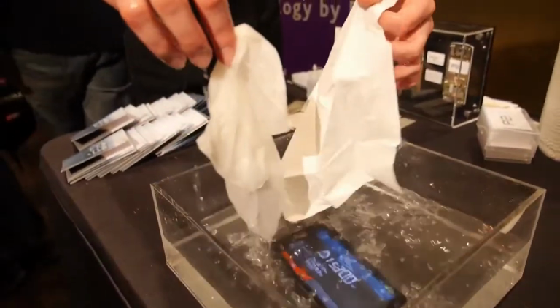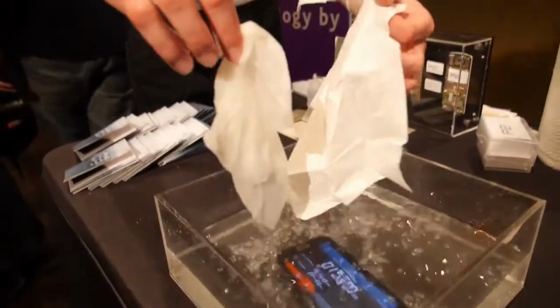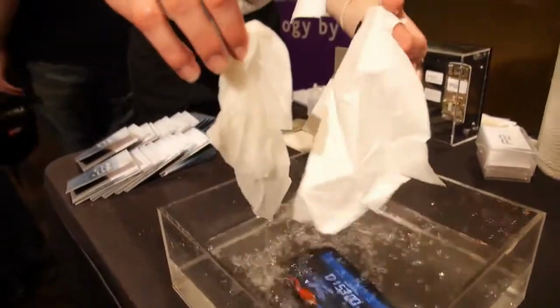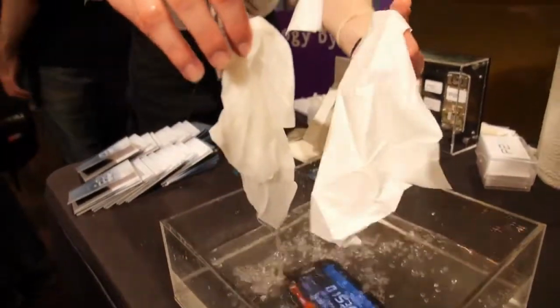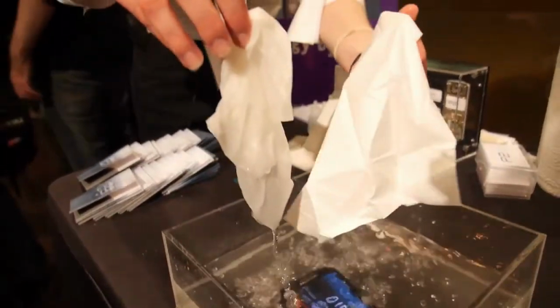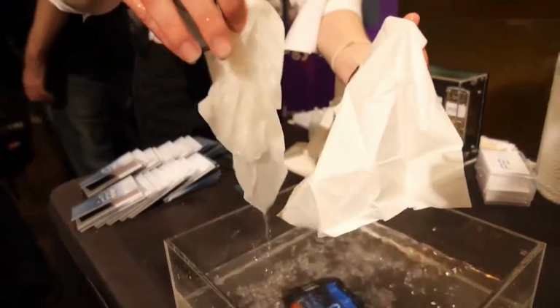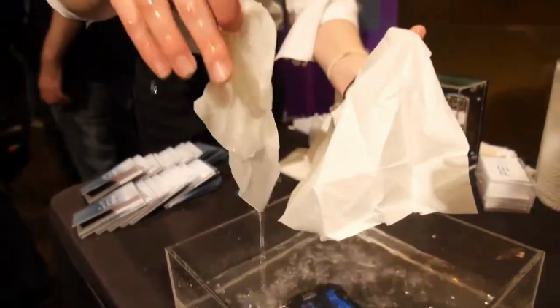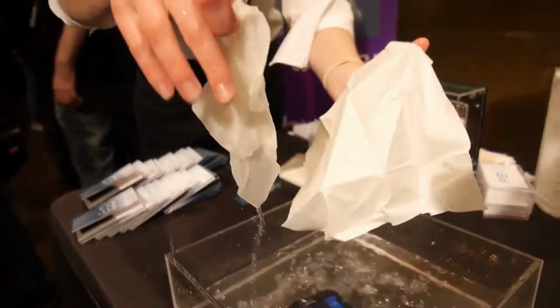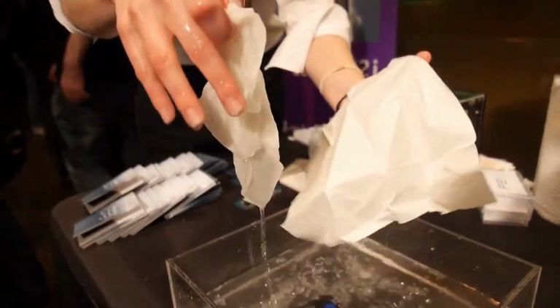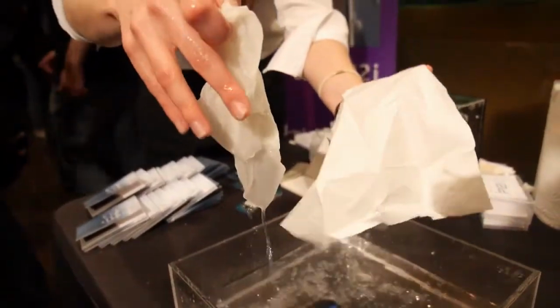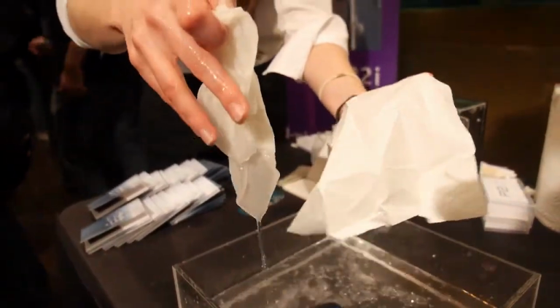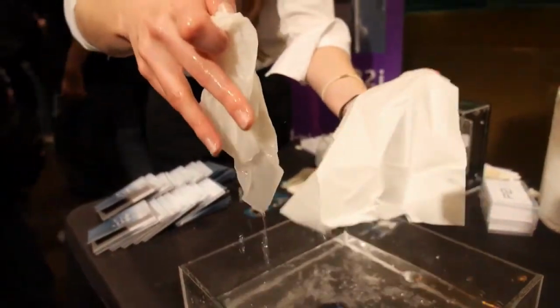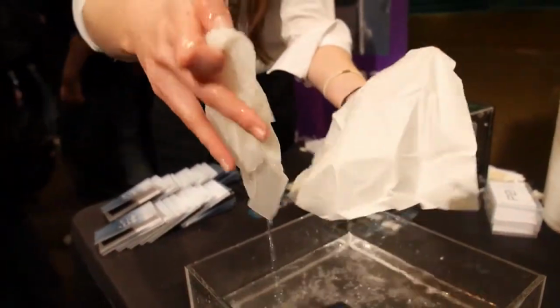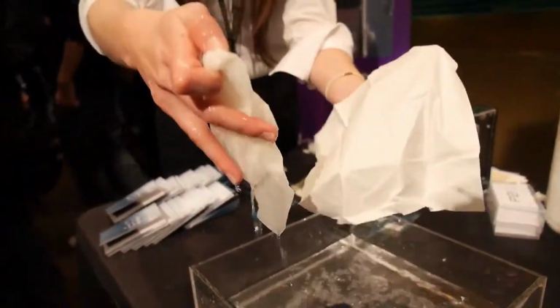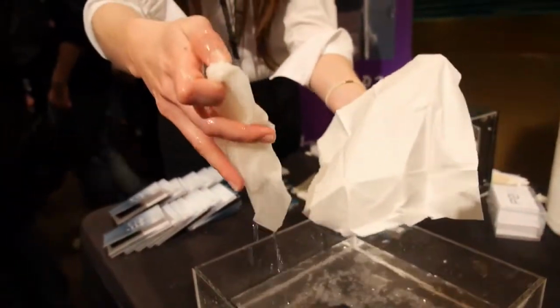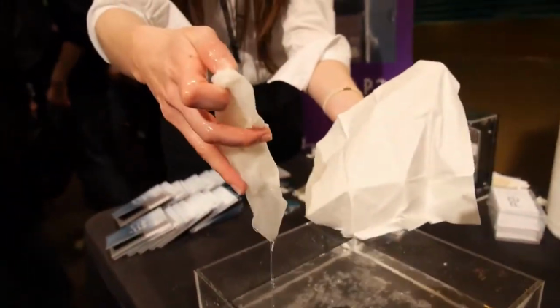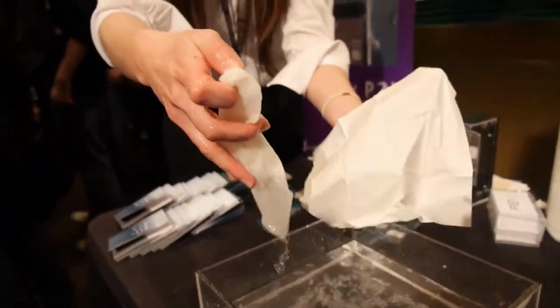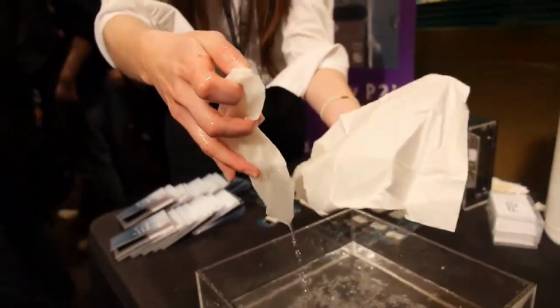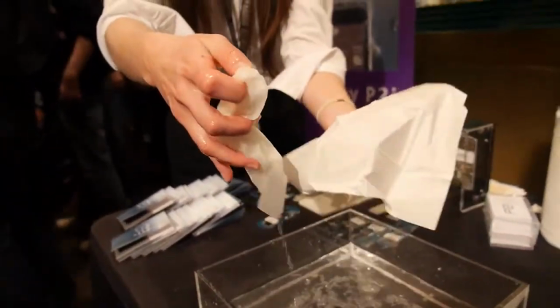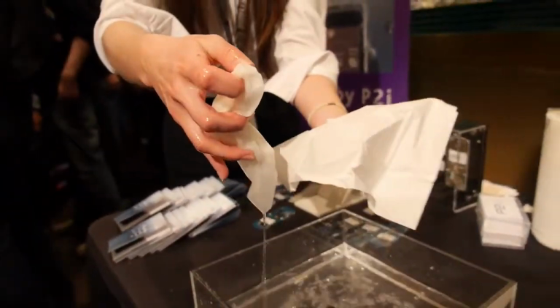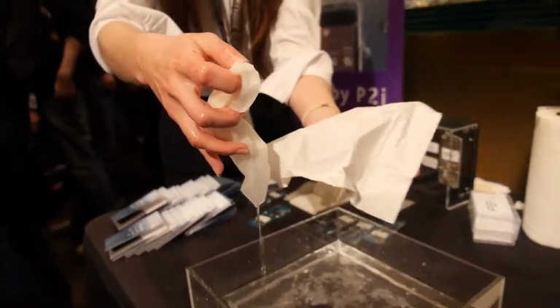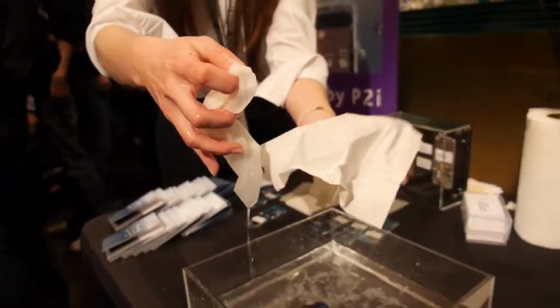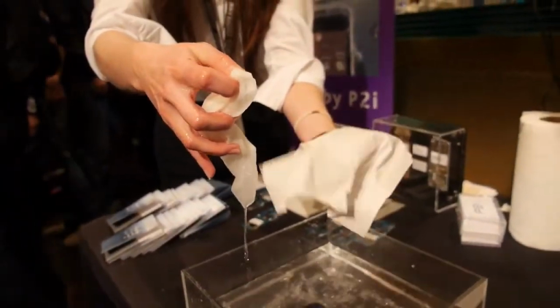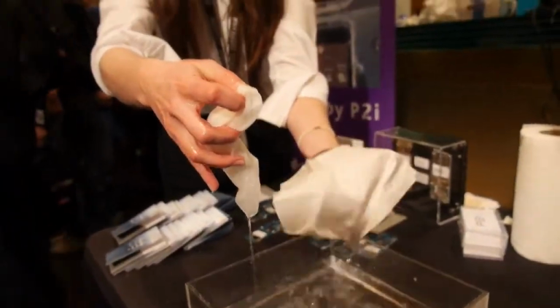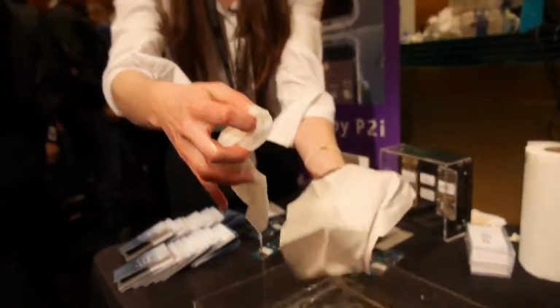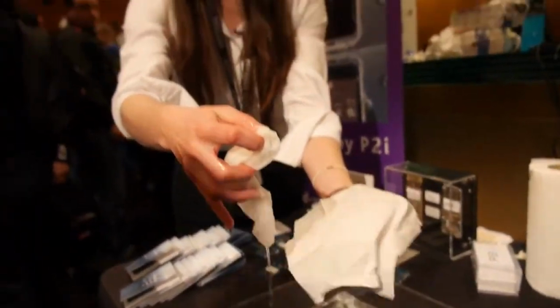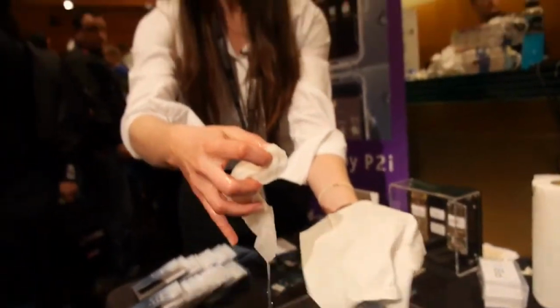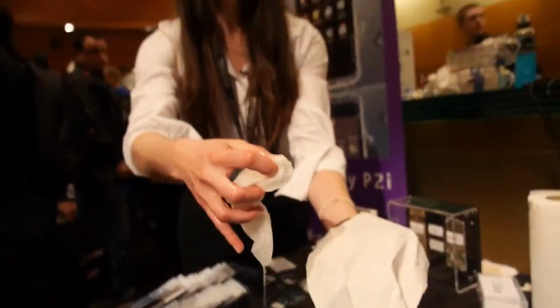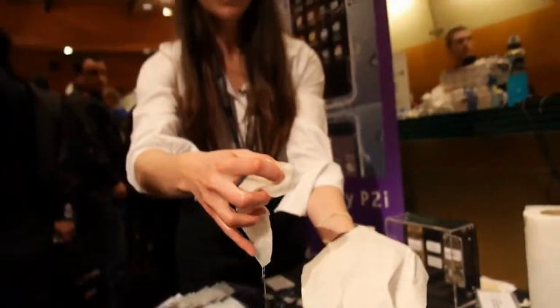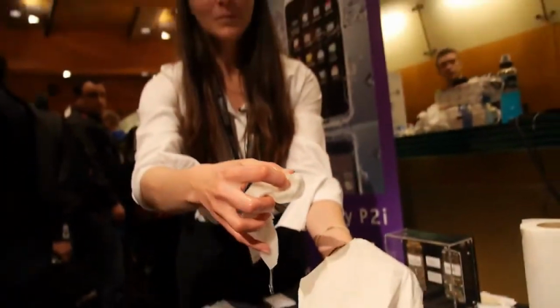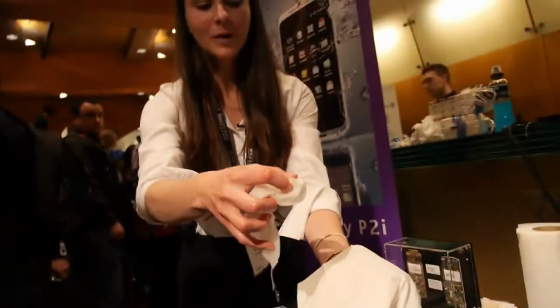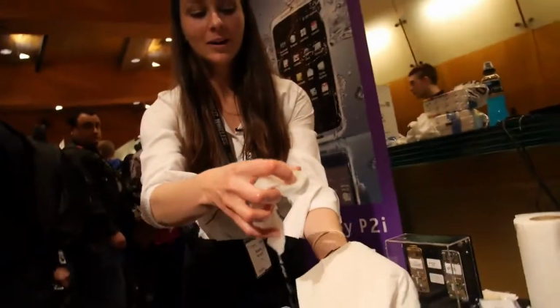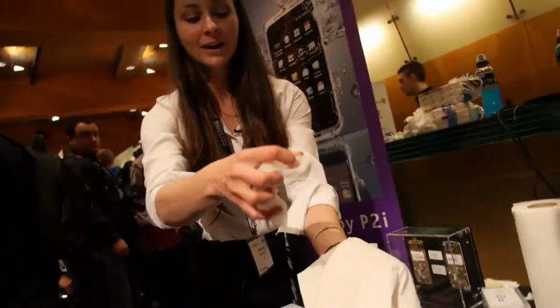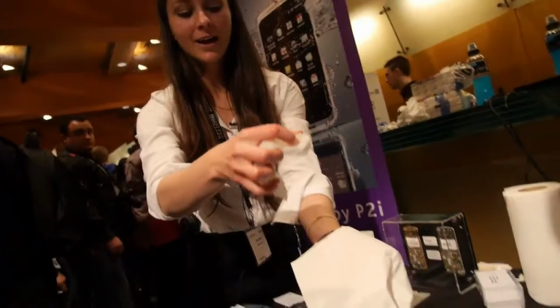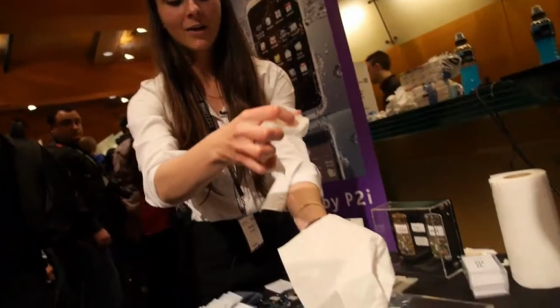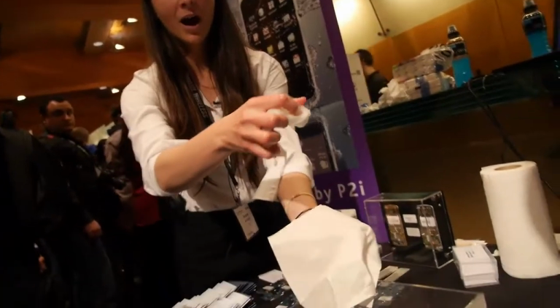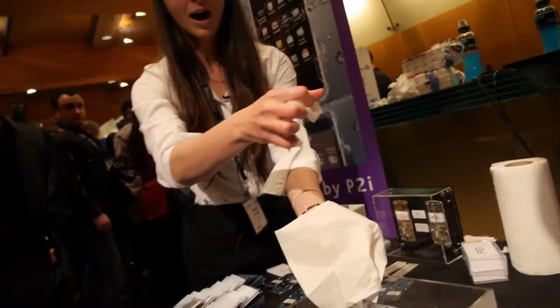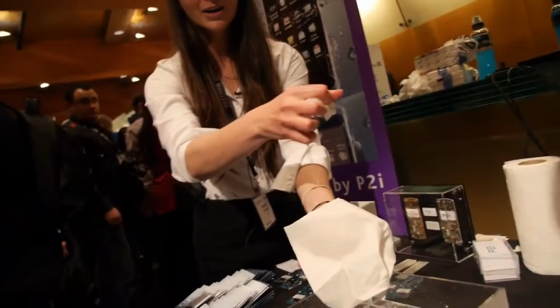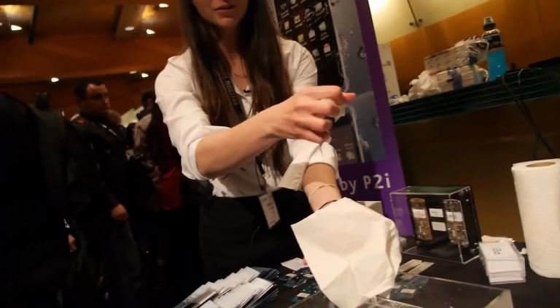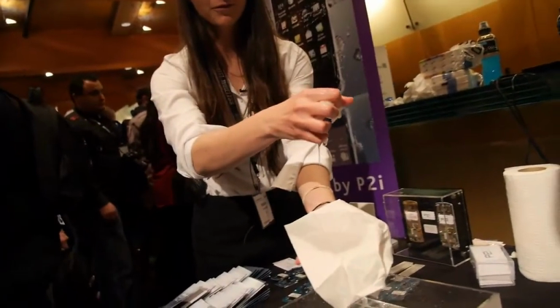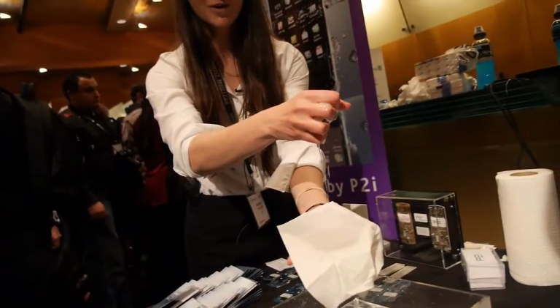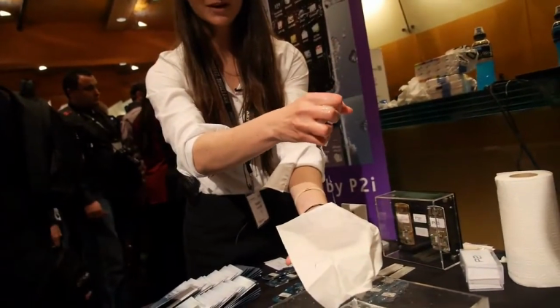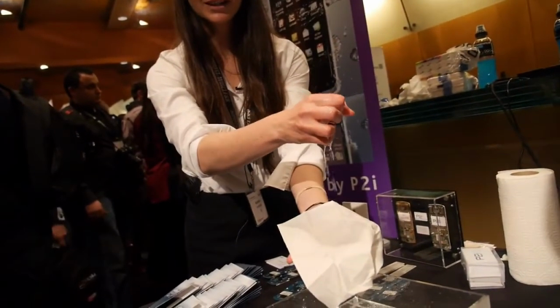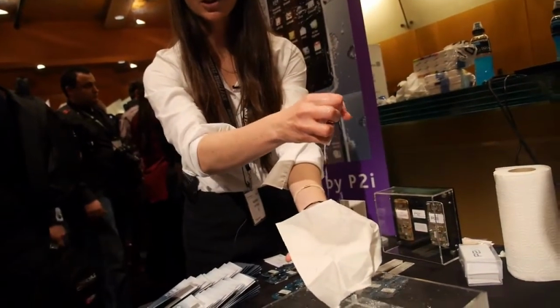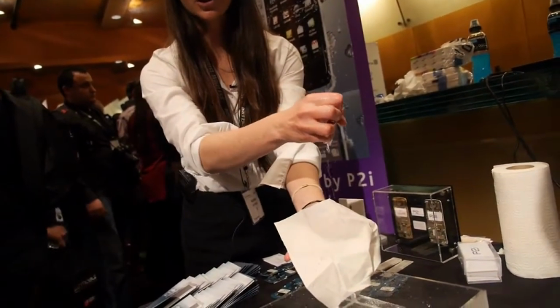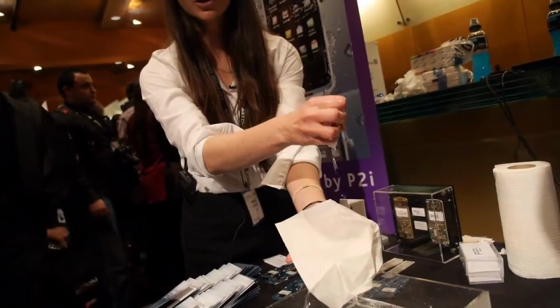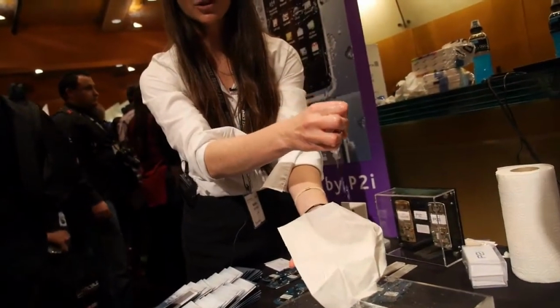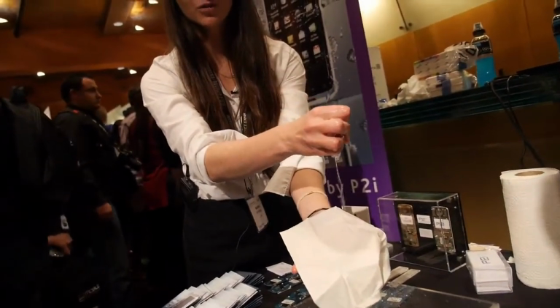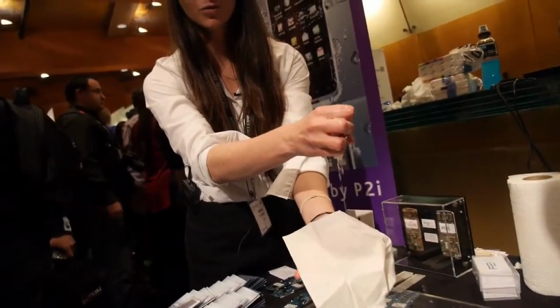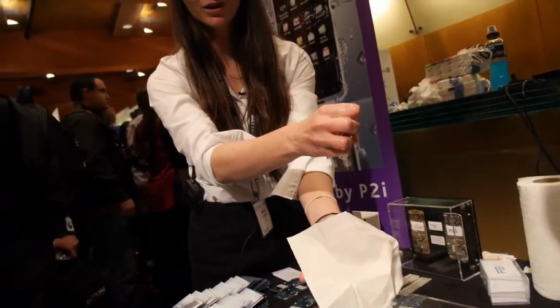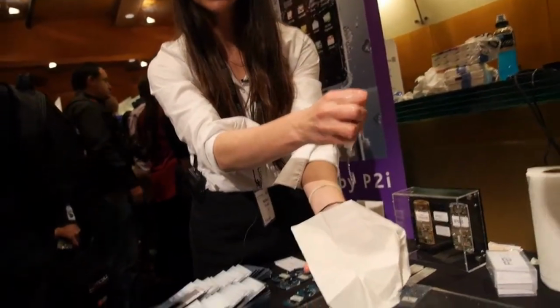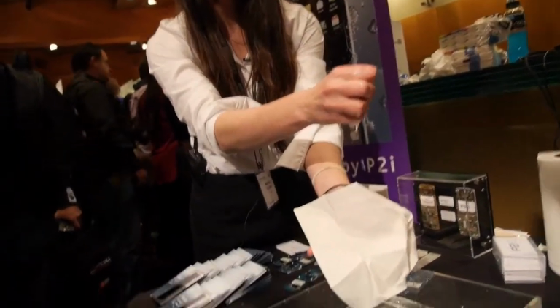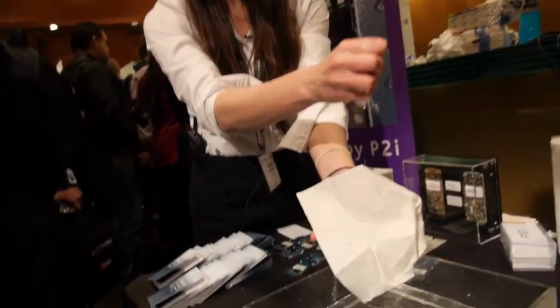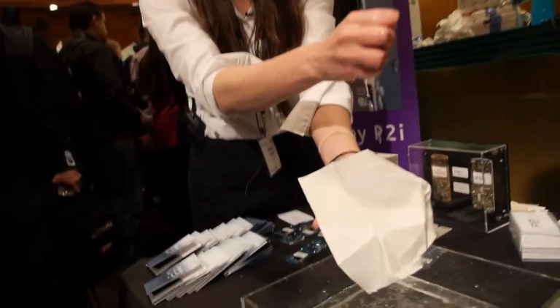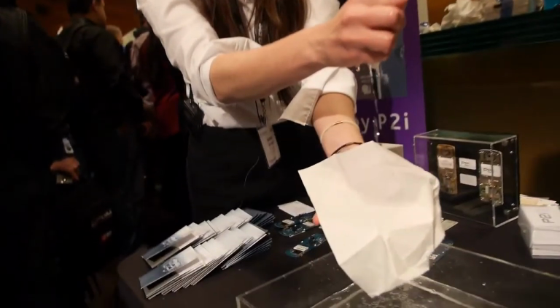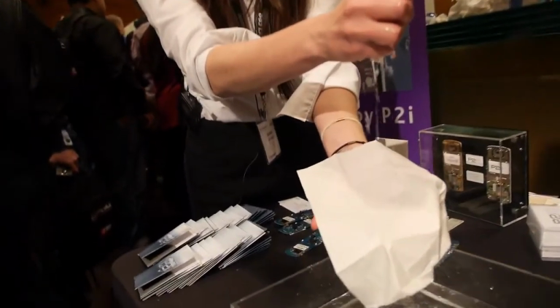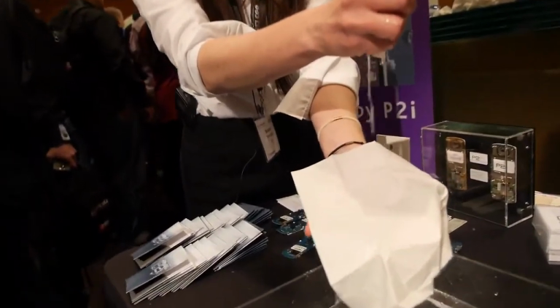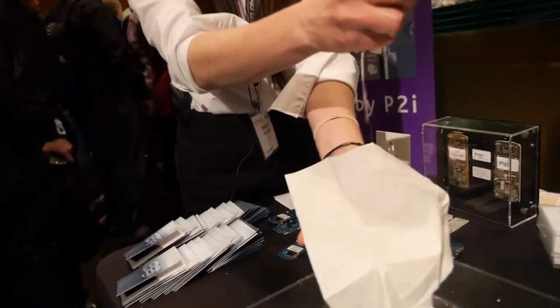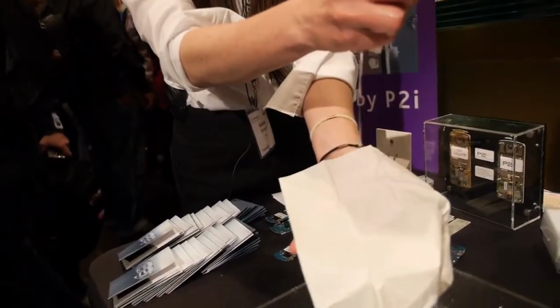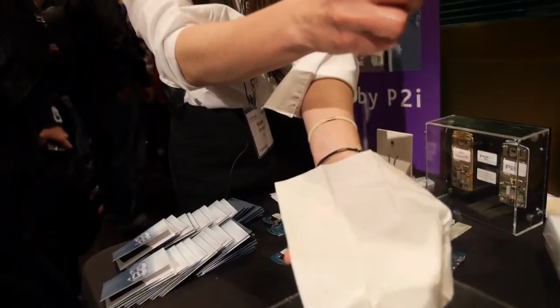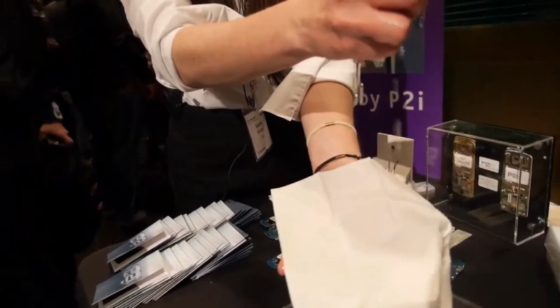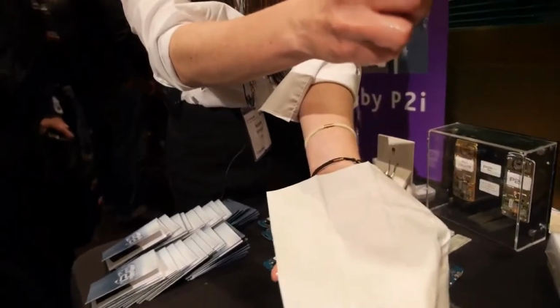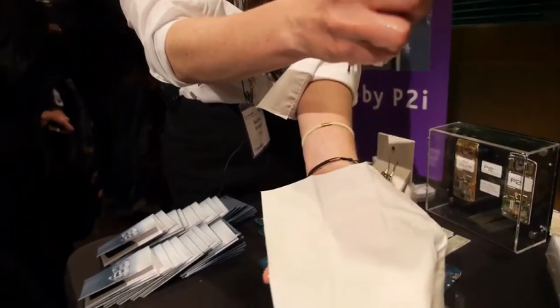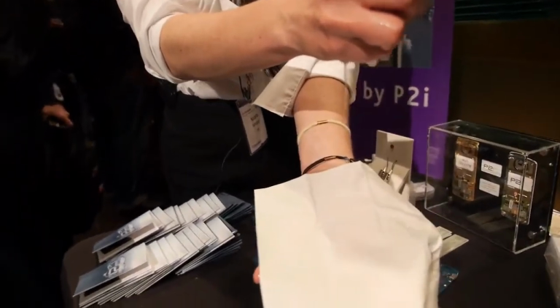Our normal tissue is all wet like you'd expect, but on our hydrophobic tissue, the water simply beads up and rolls off.